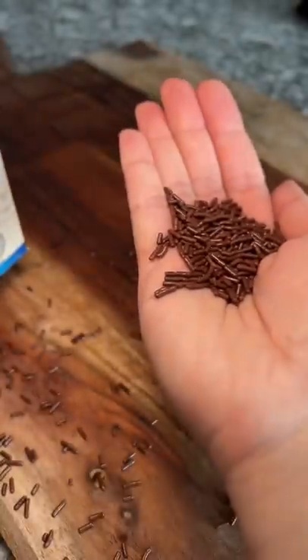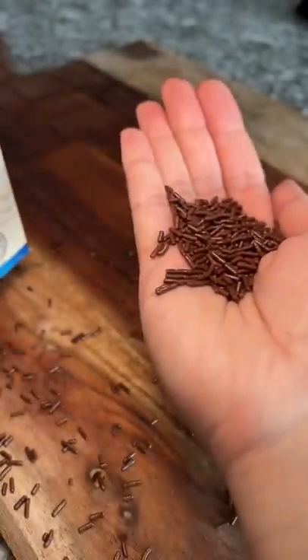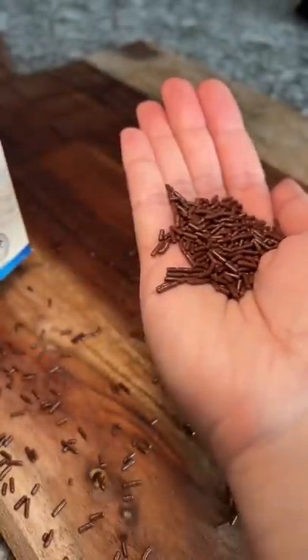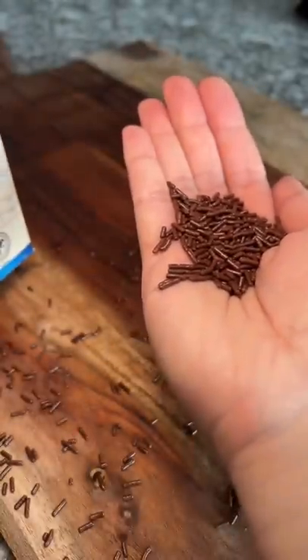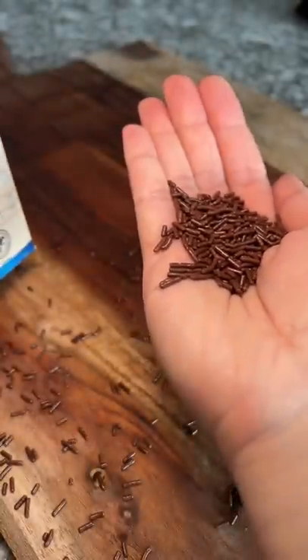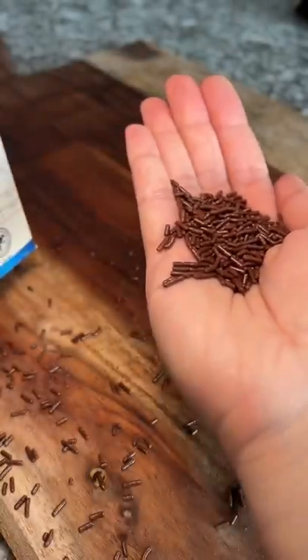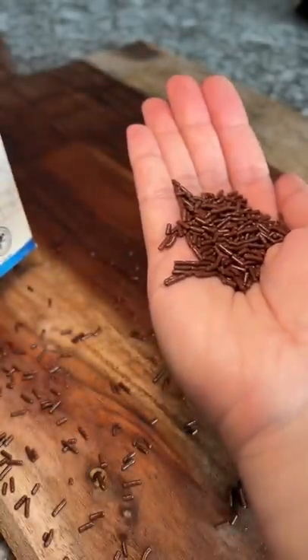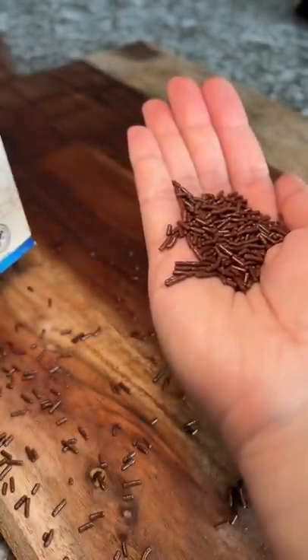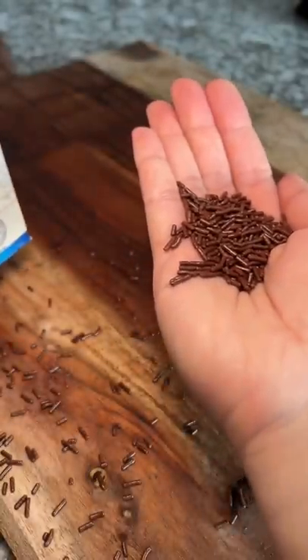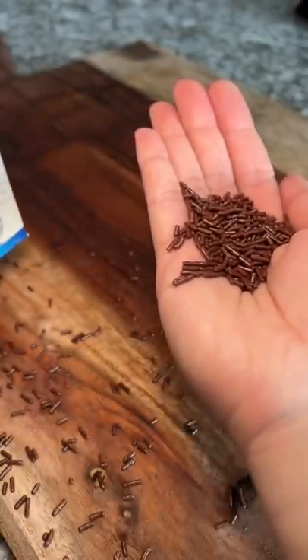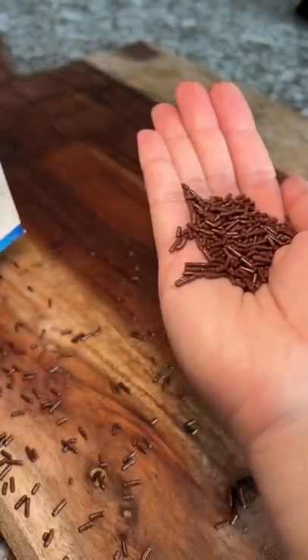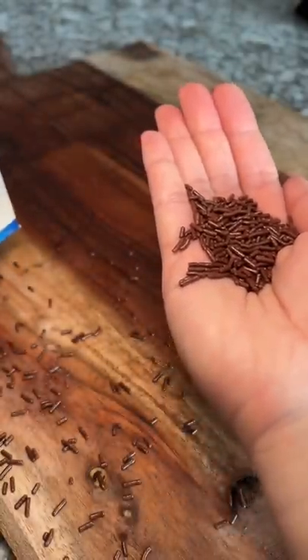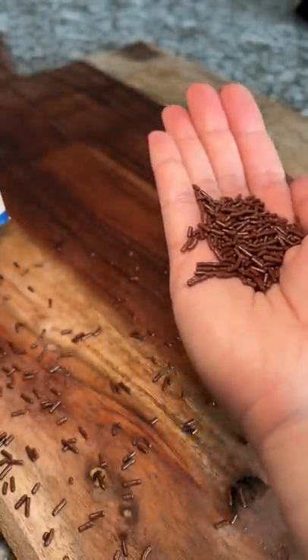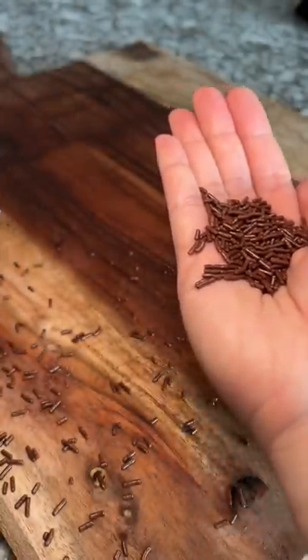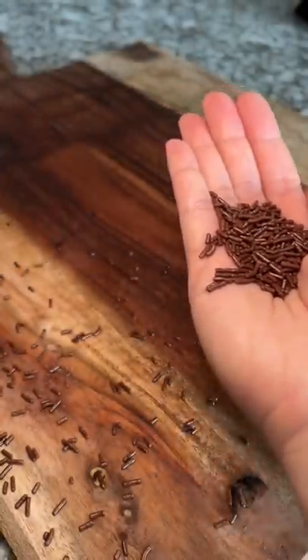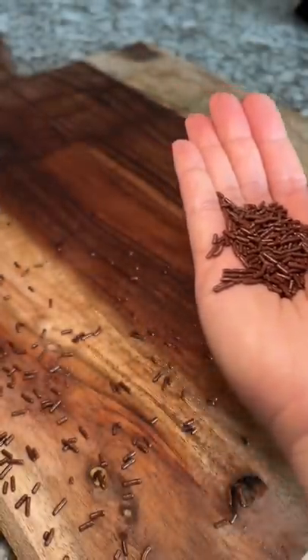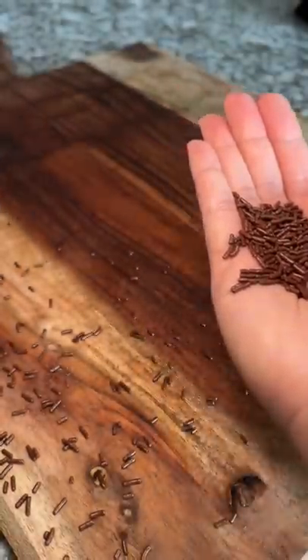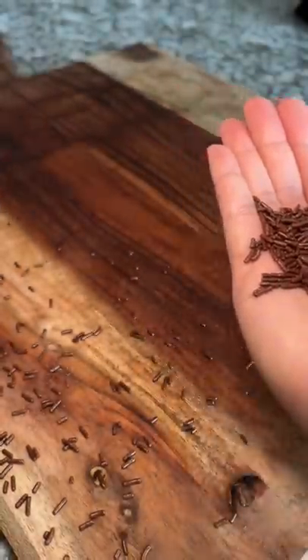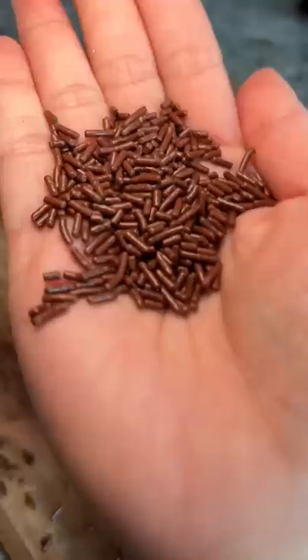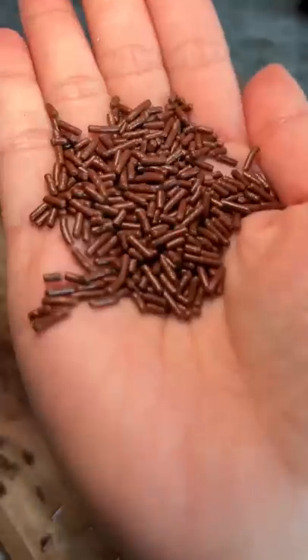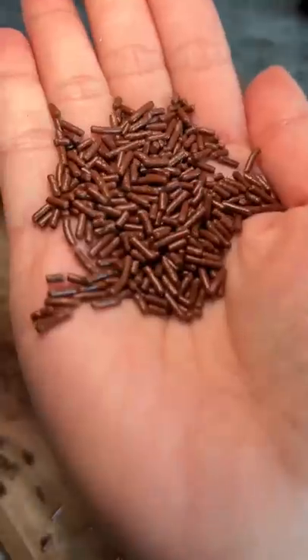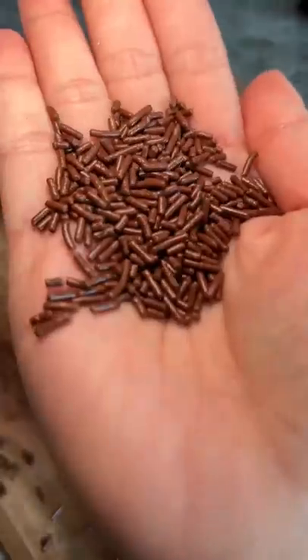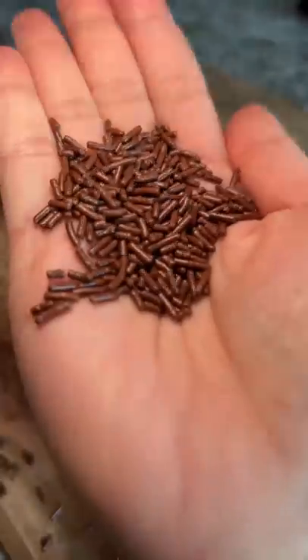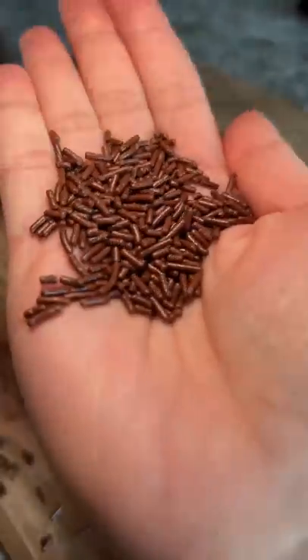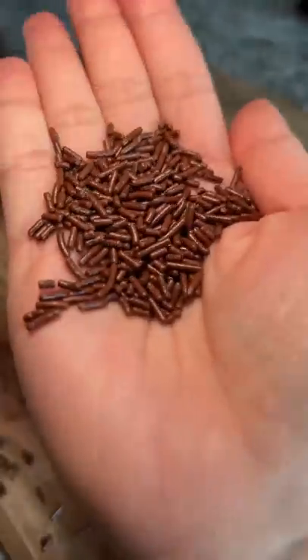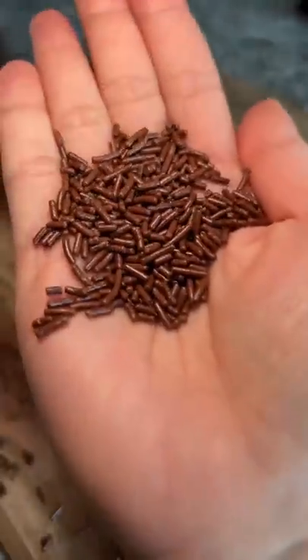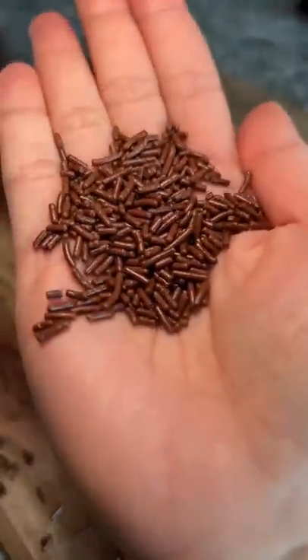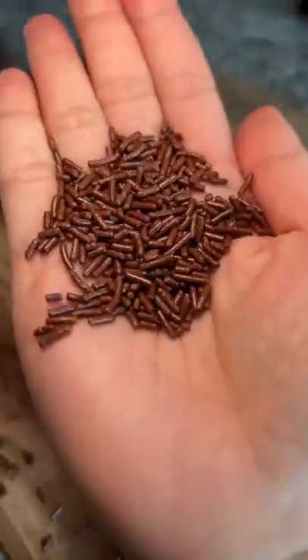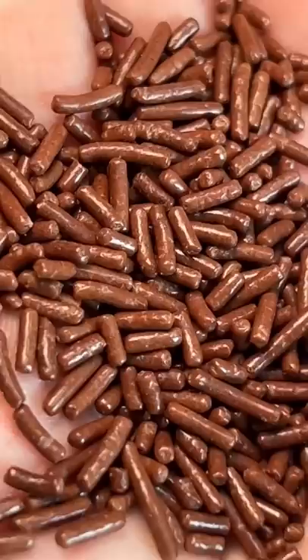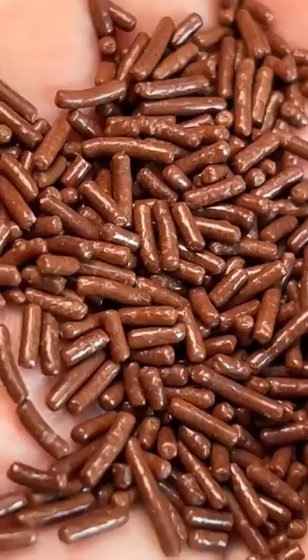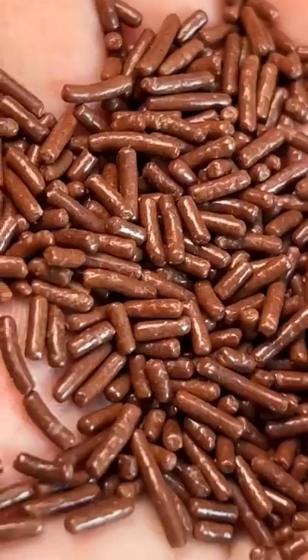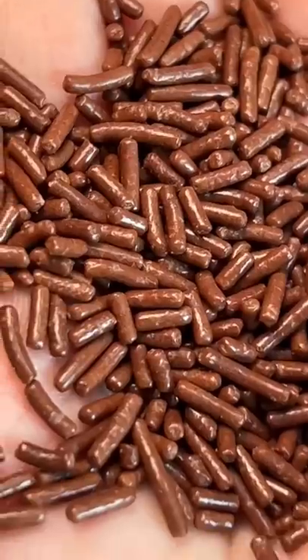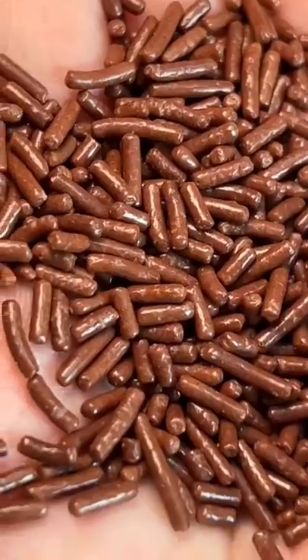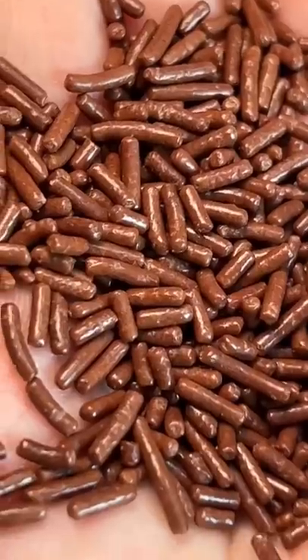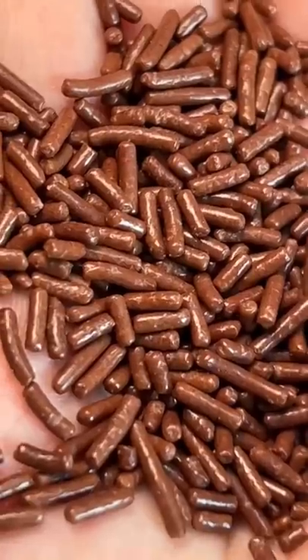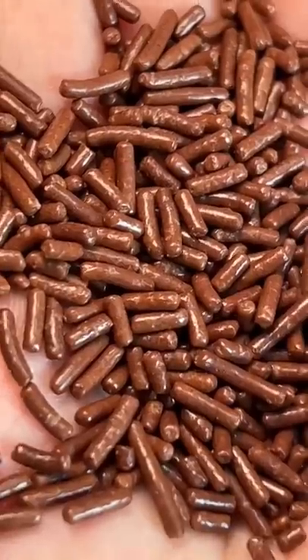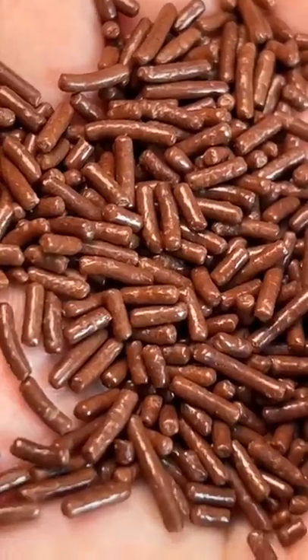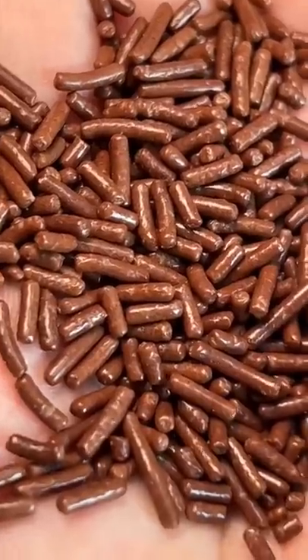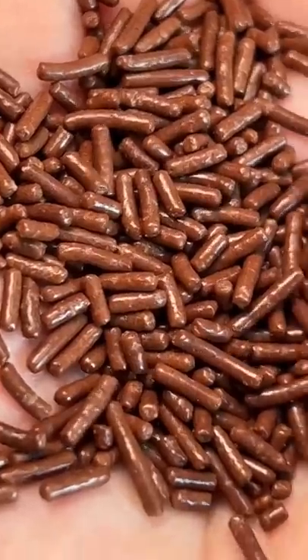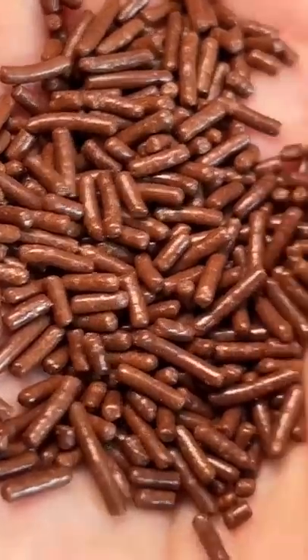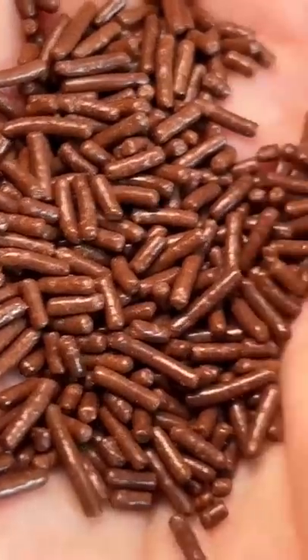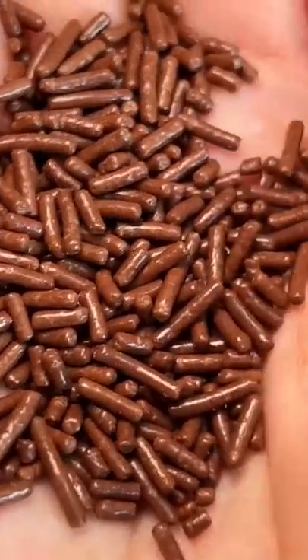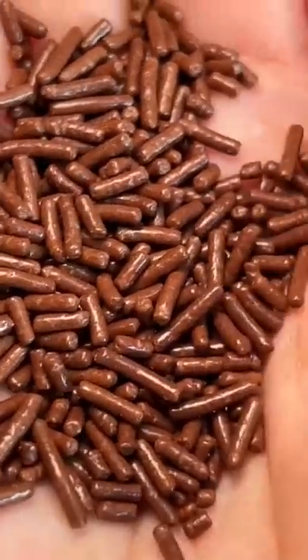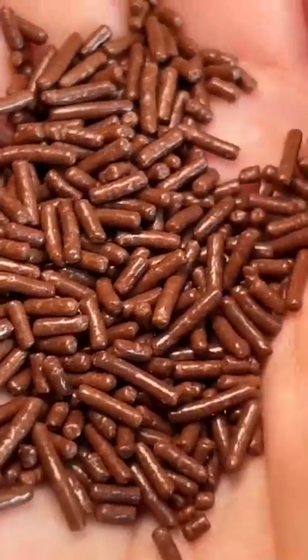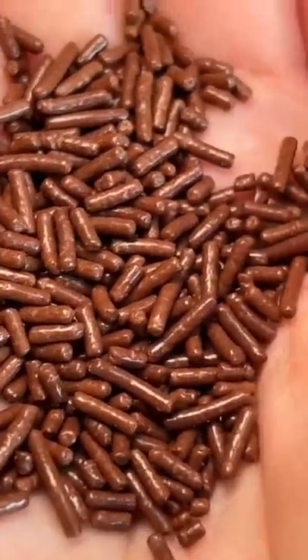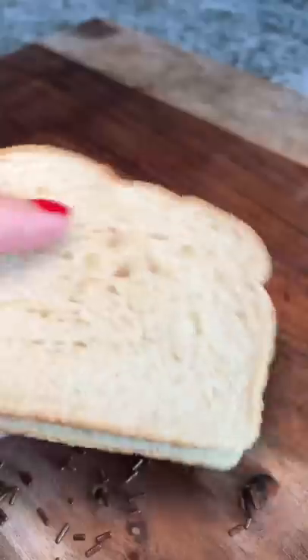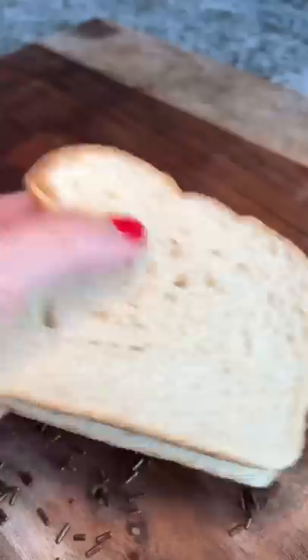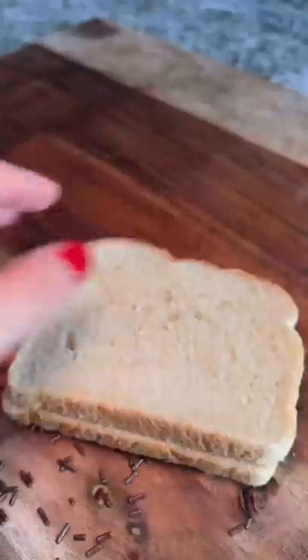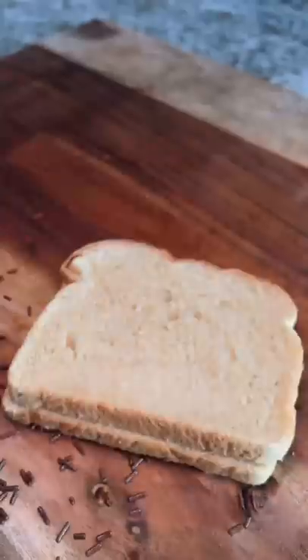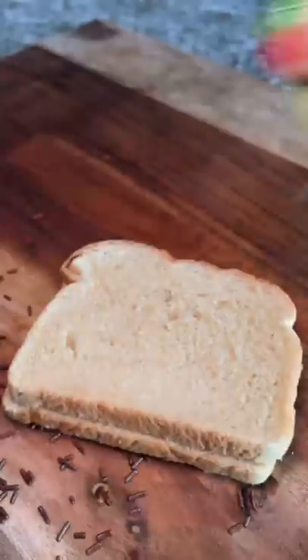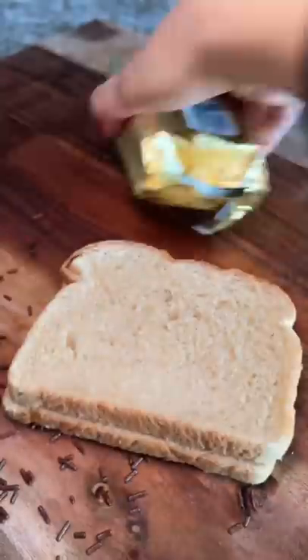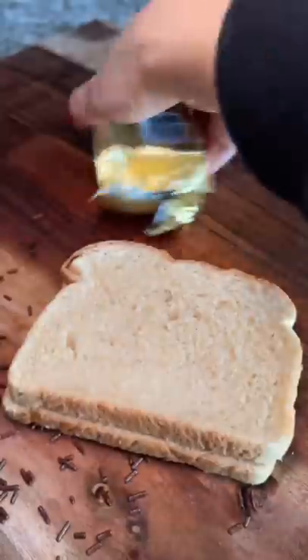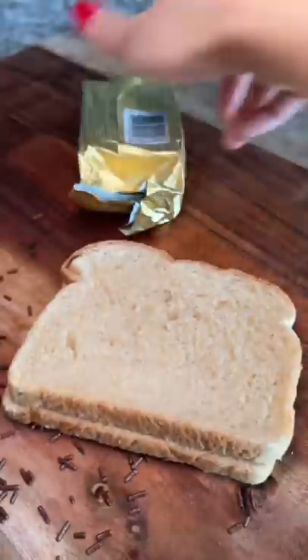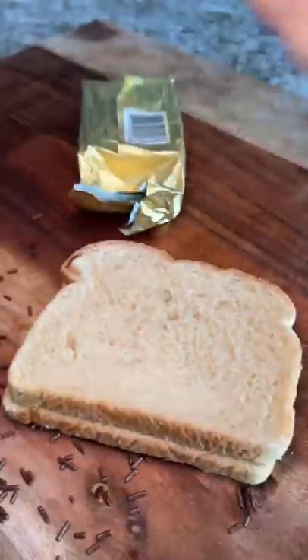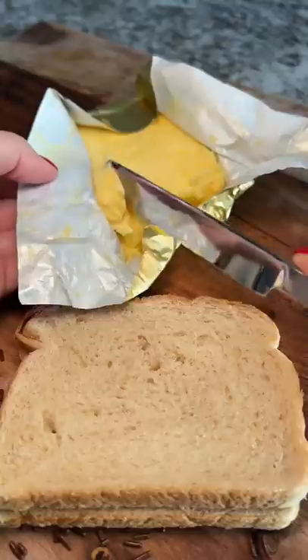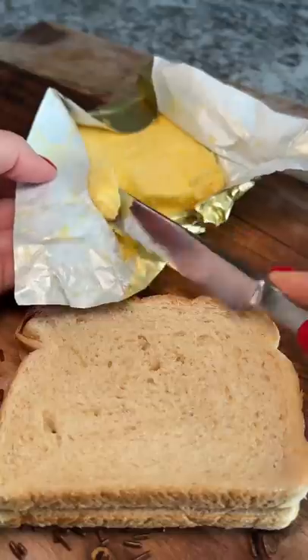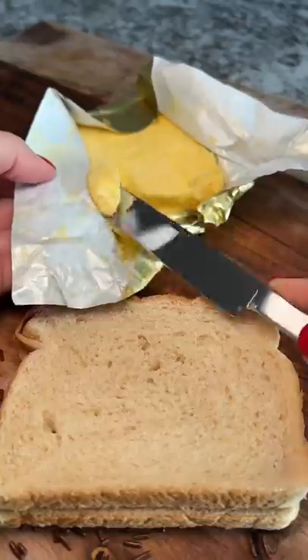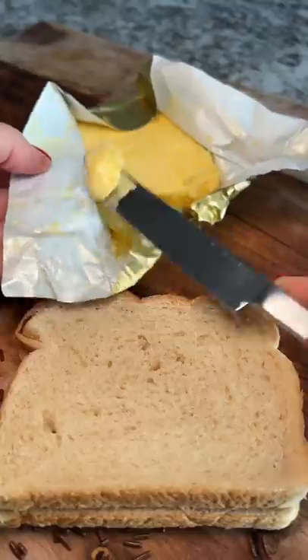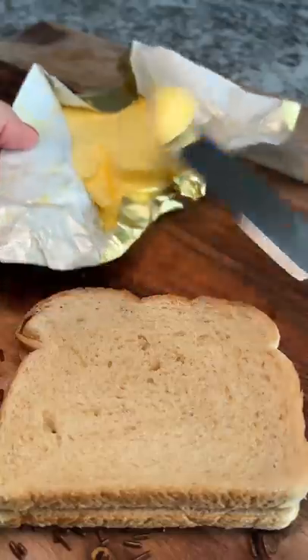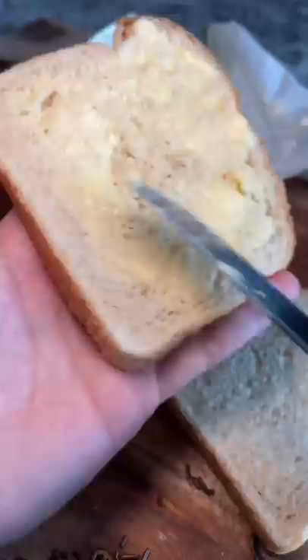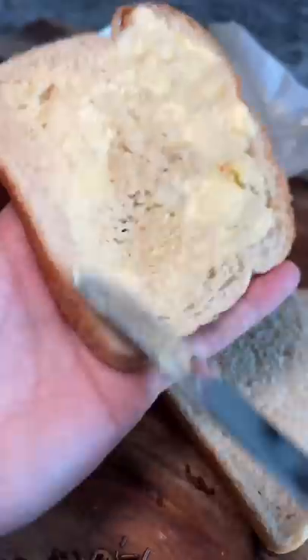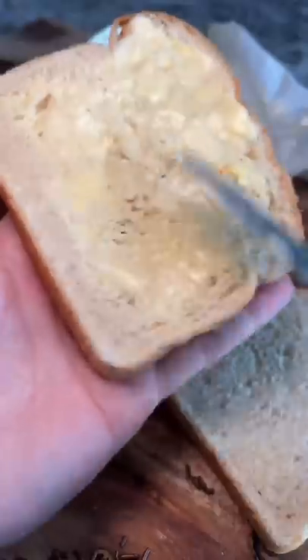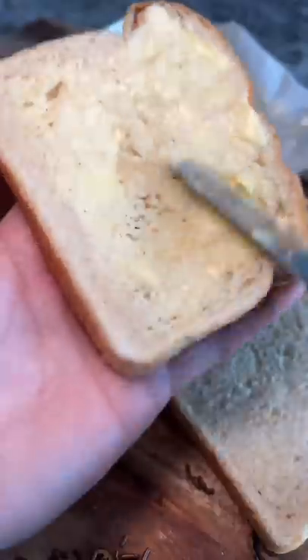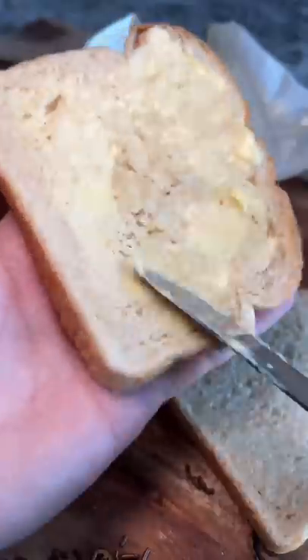Wow, that came out really quickly. My sweet tooth was happy to see the chocolate sprinkles. I got my bread and butter and went to combining the two.